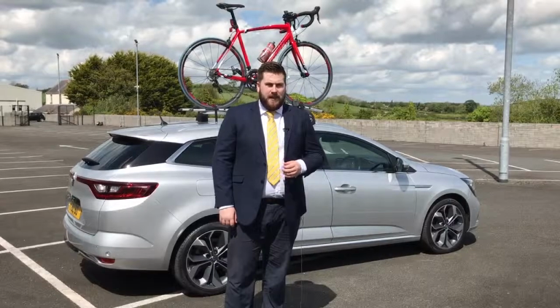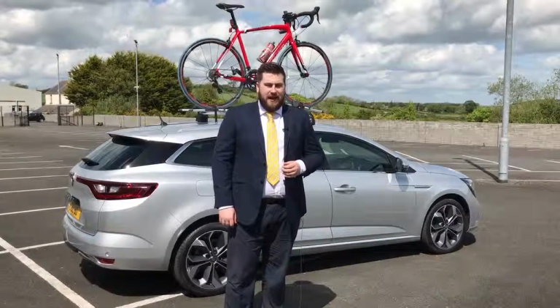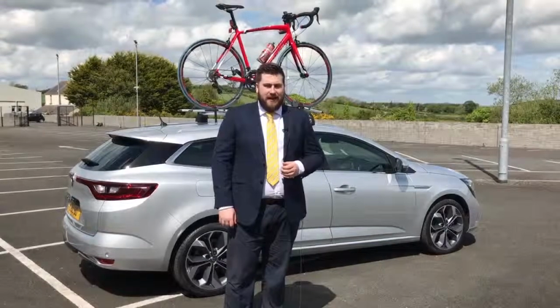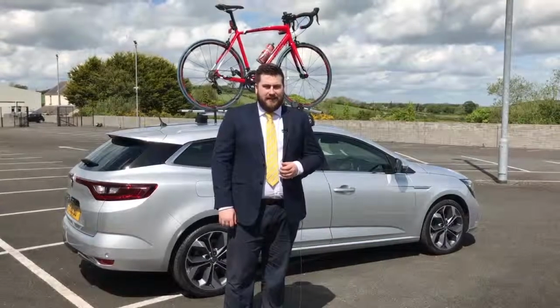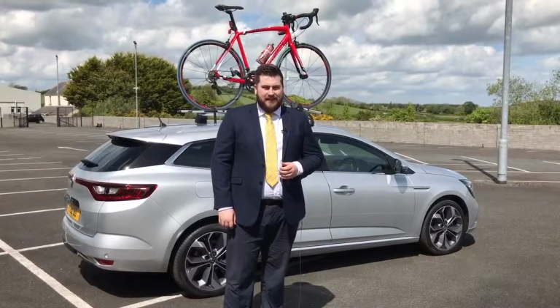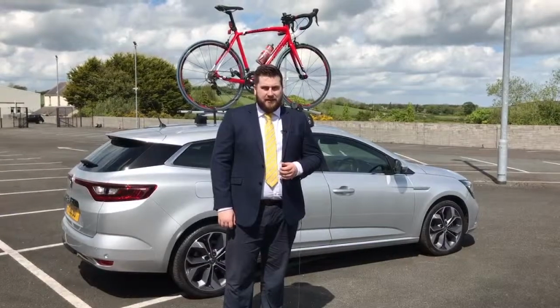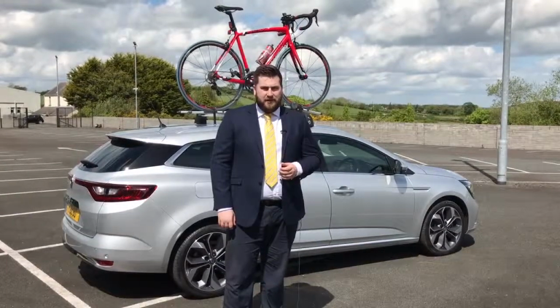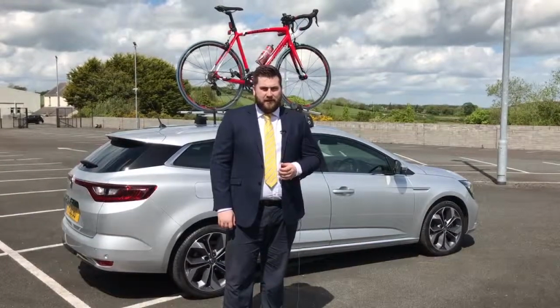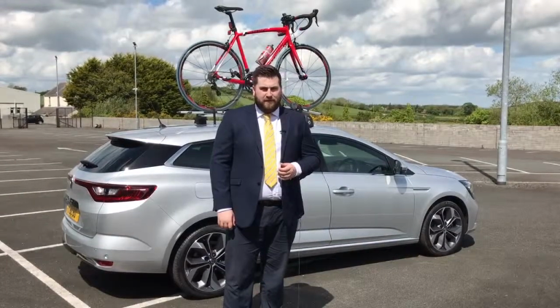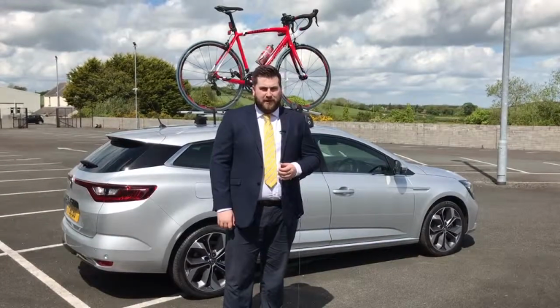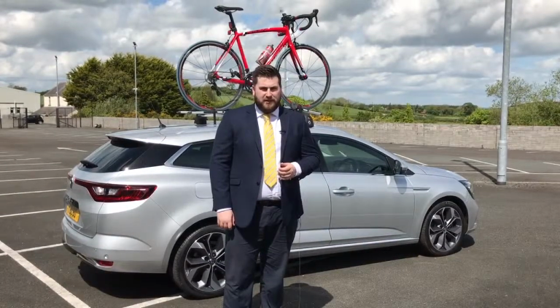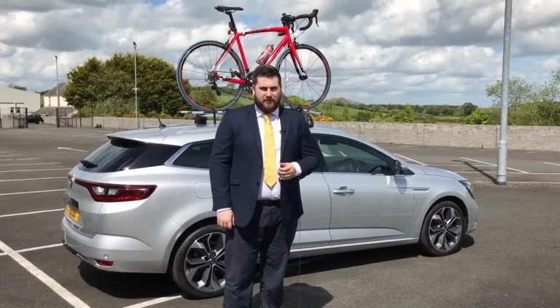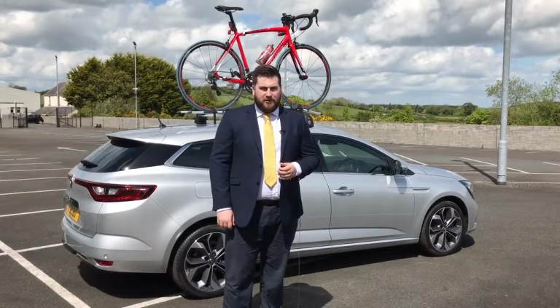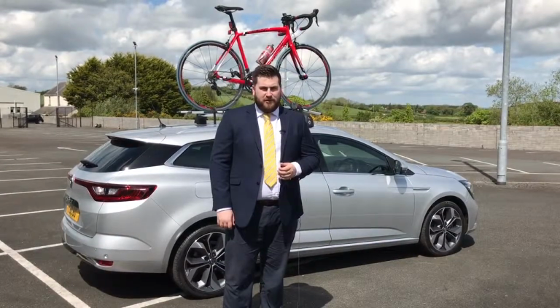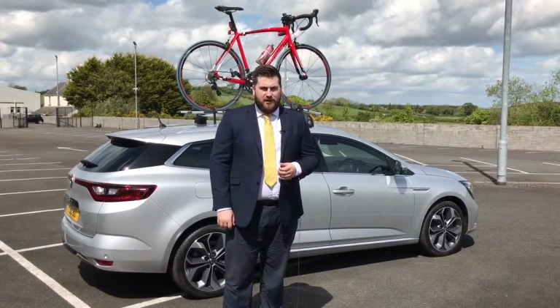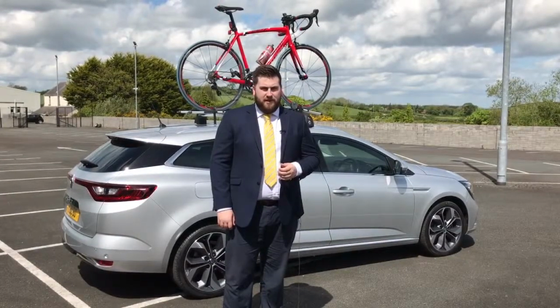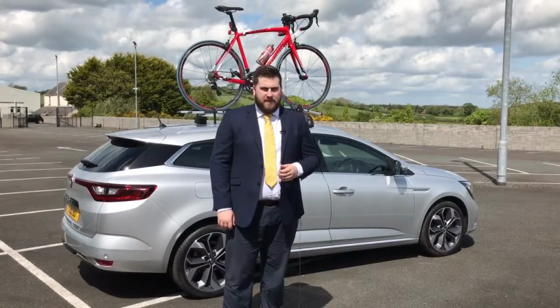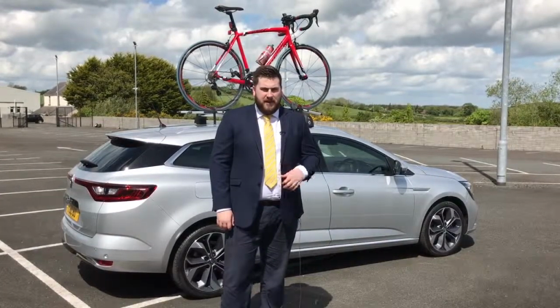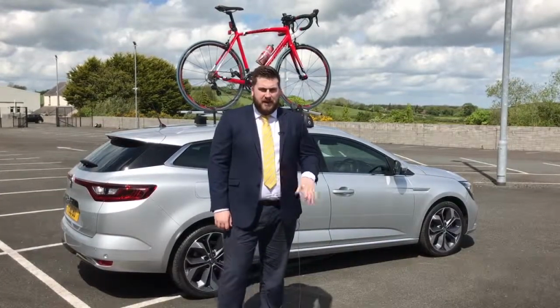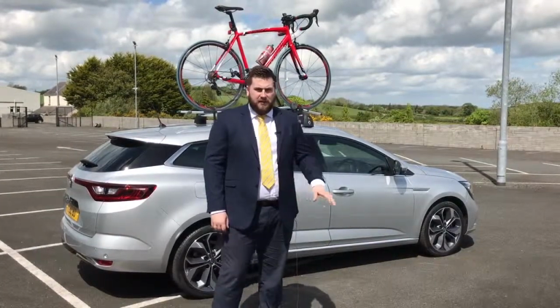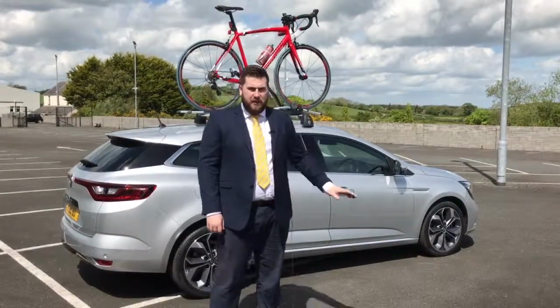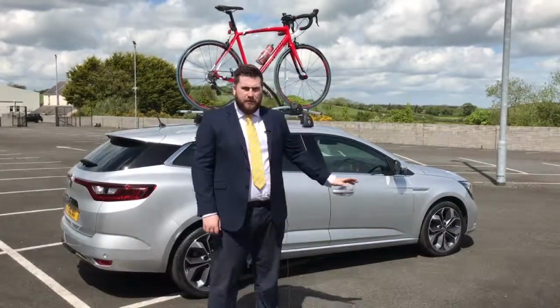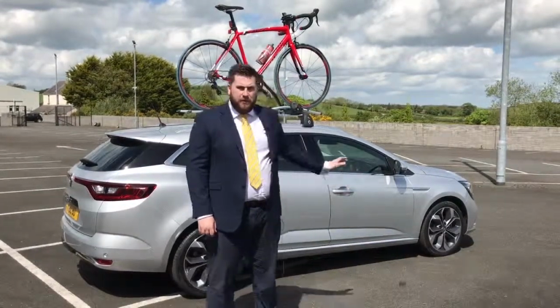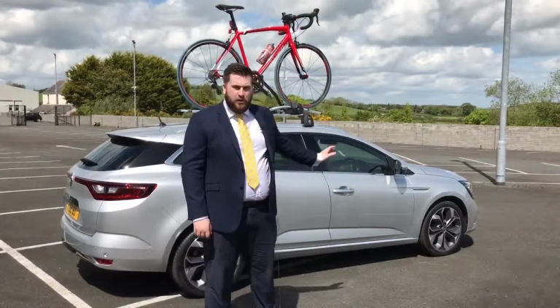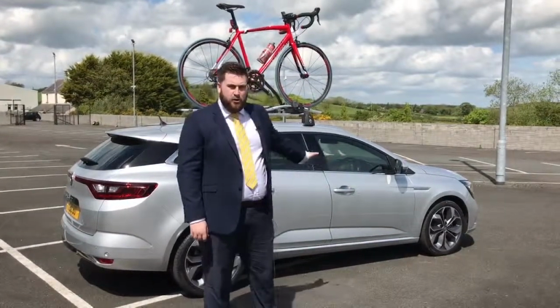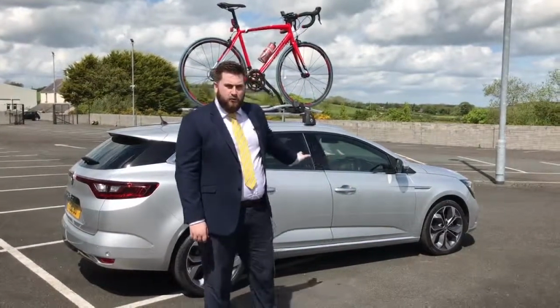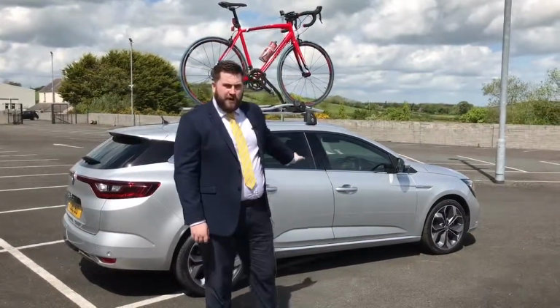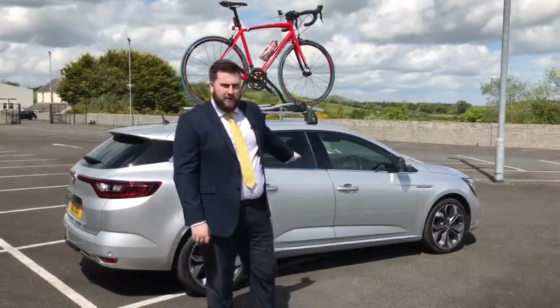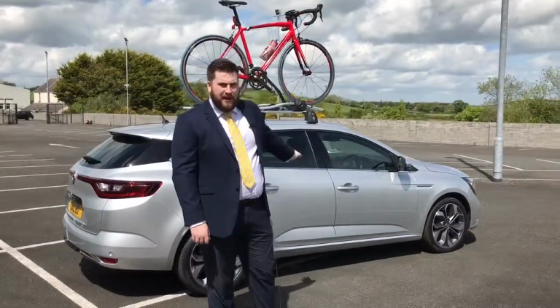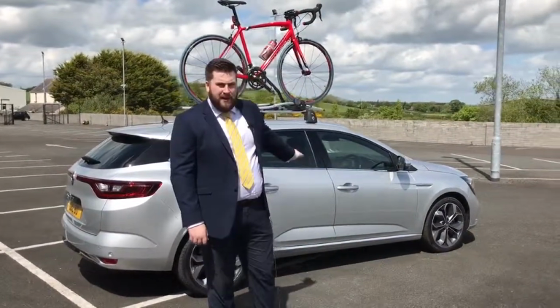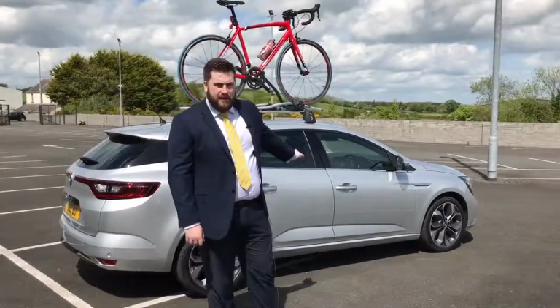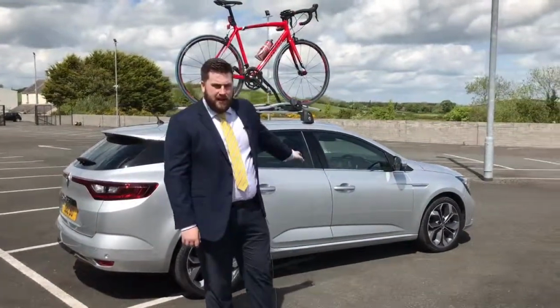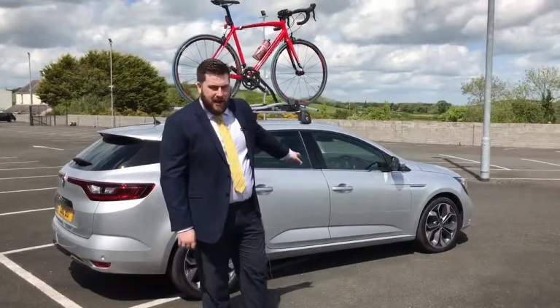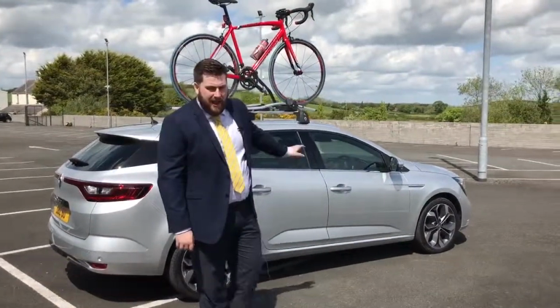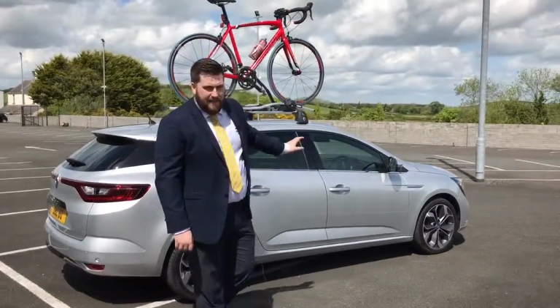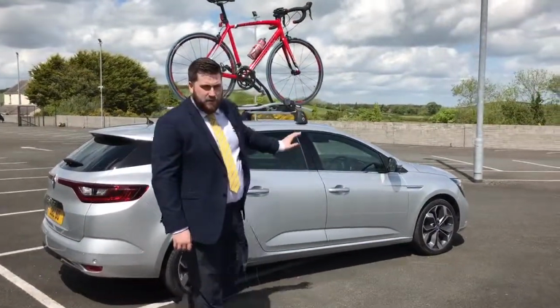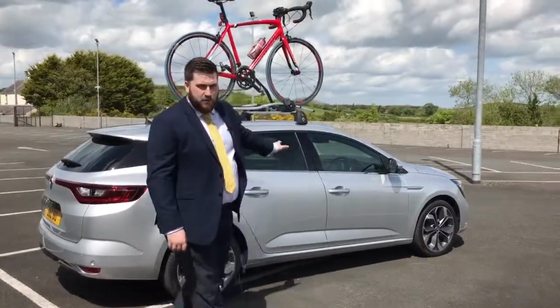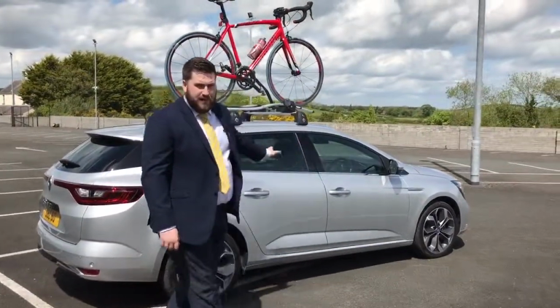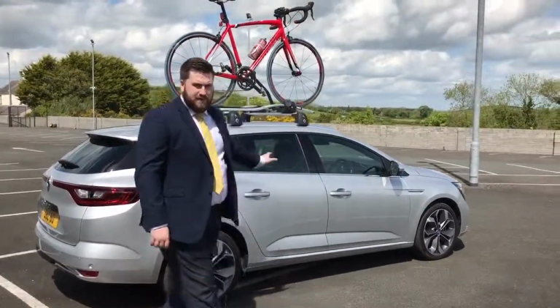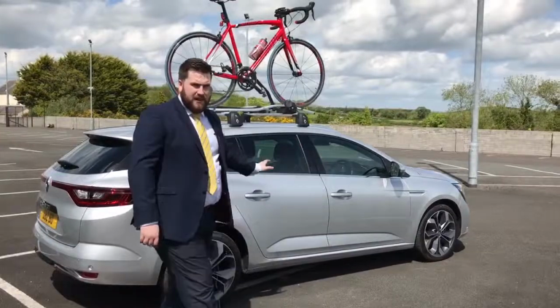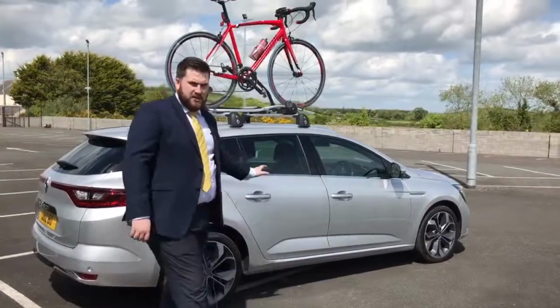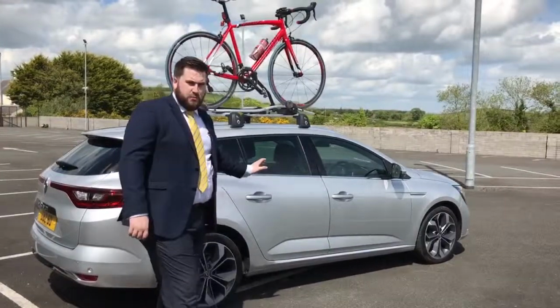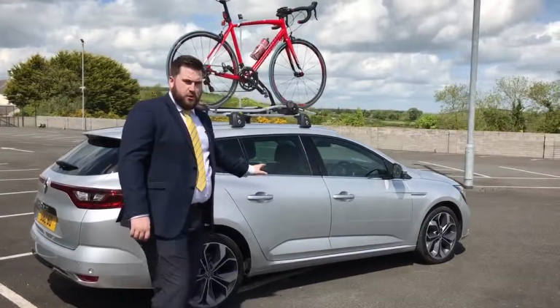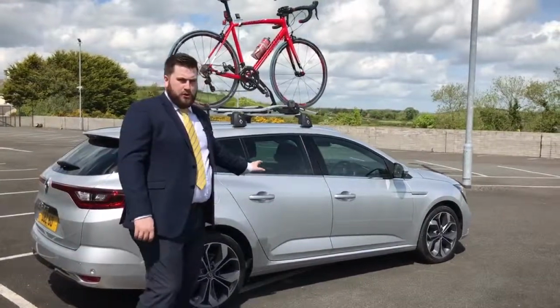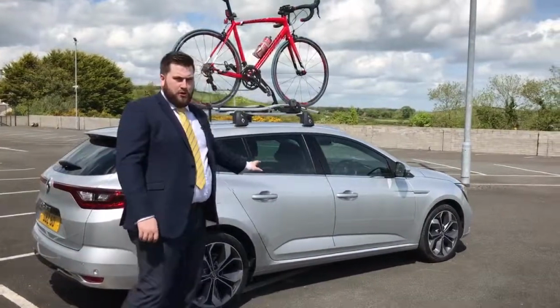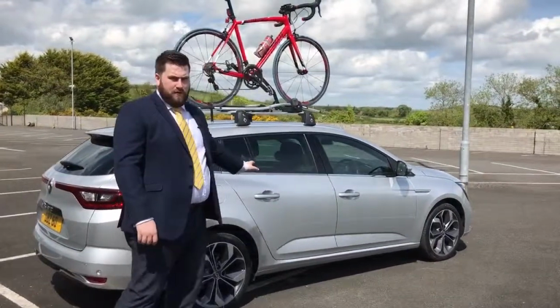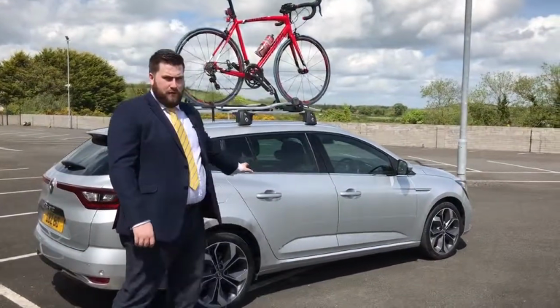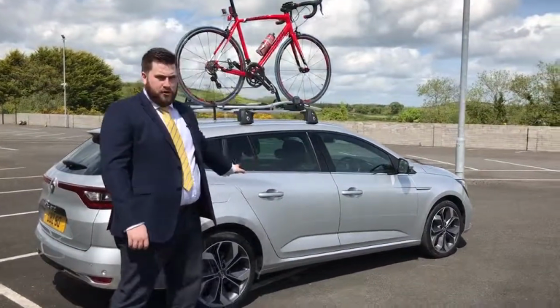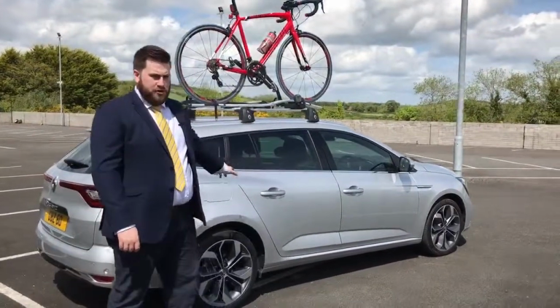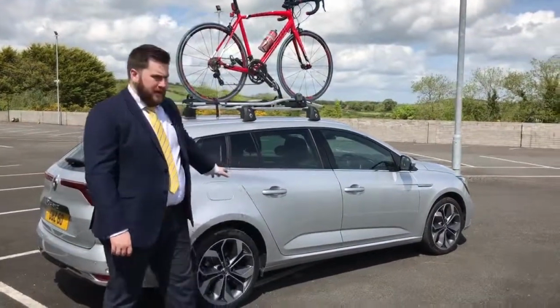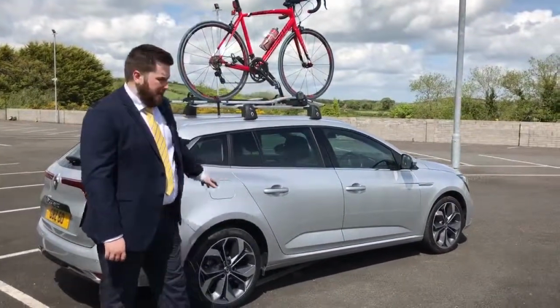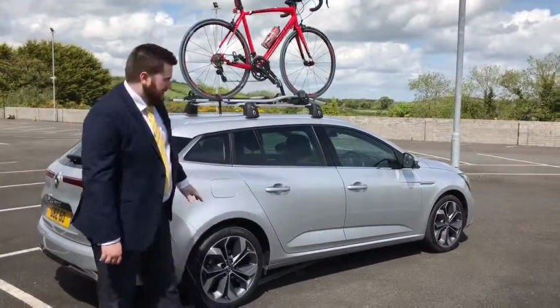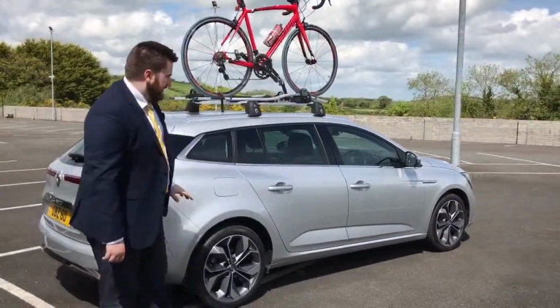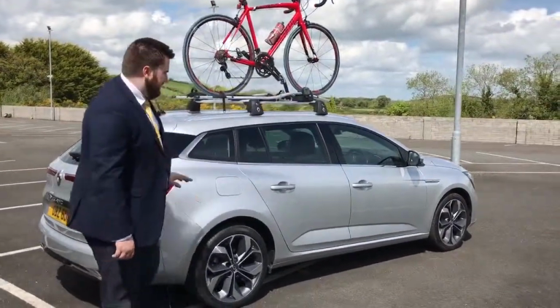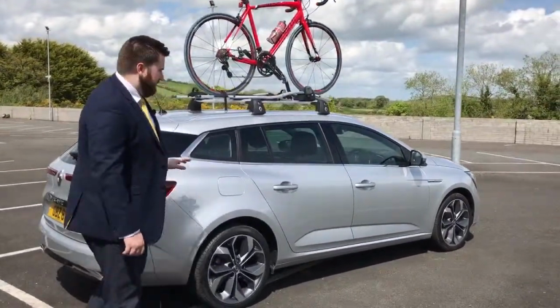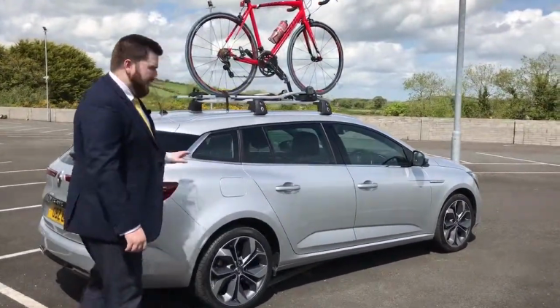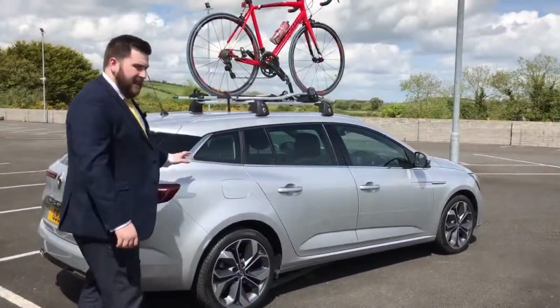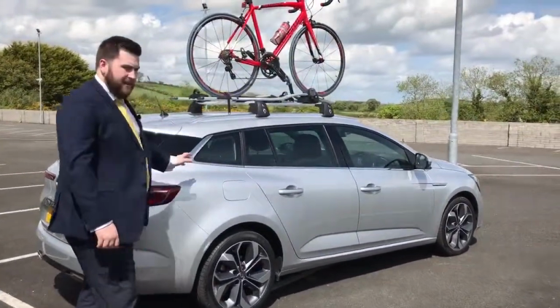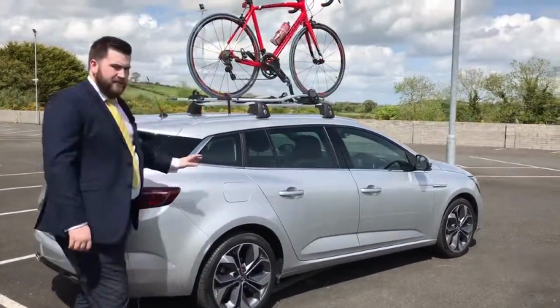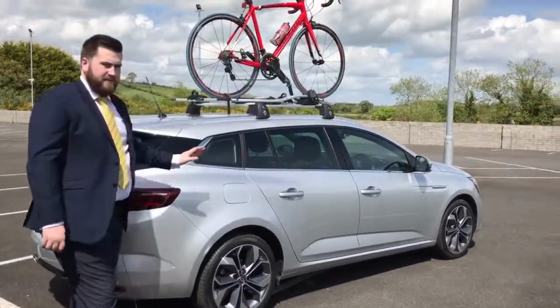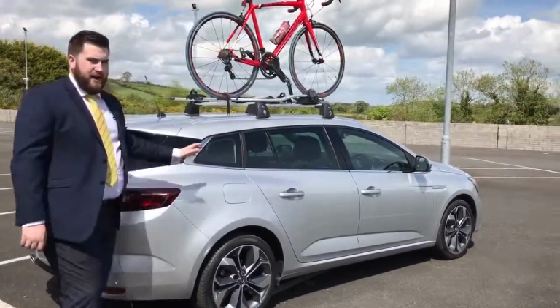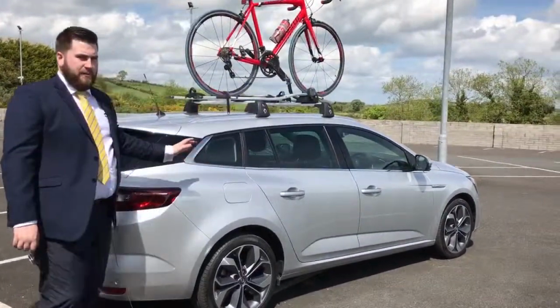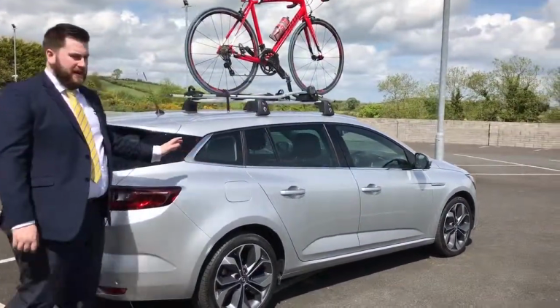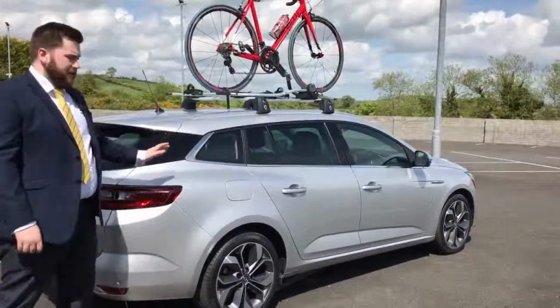Hi, Daniel here from Belzel Cross Car, here today with the all-new Renault Megane. This one we have today is a Sport Tour version, as you can see very elegant, very practical.